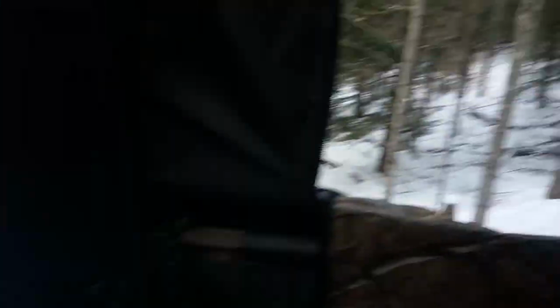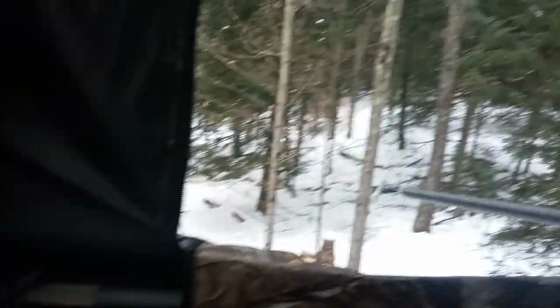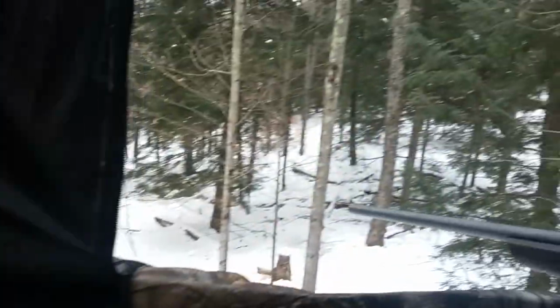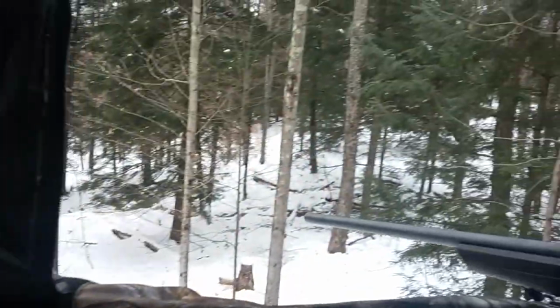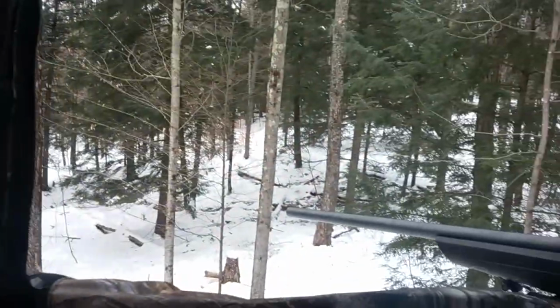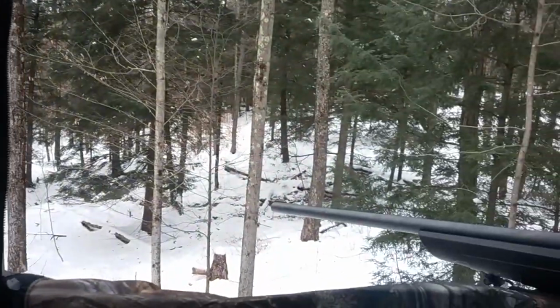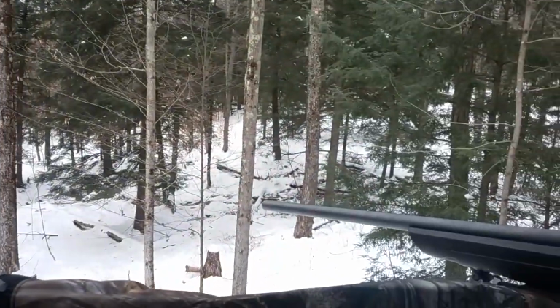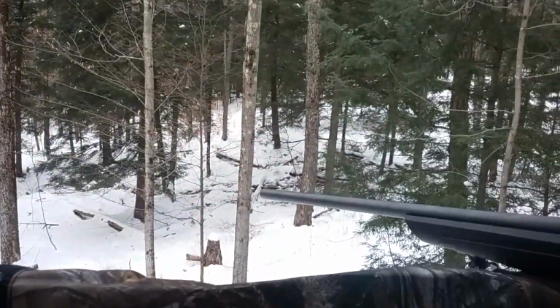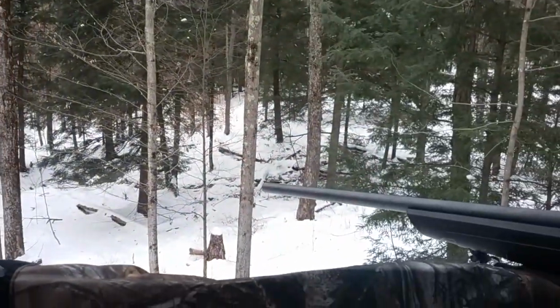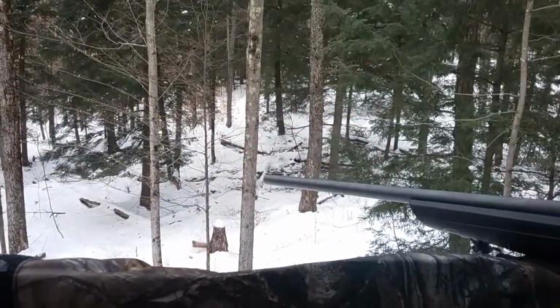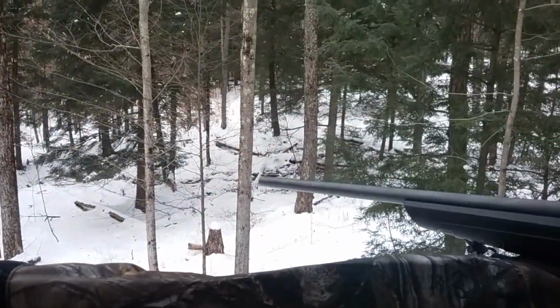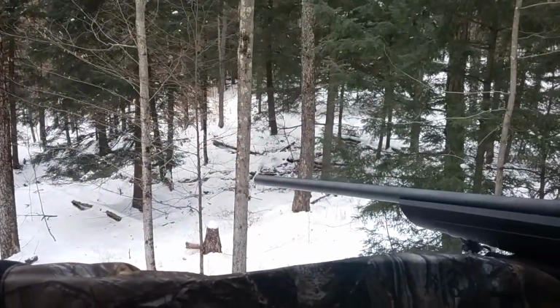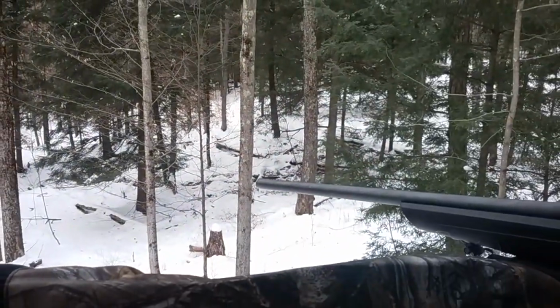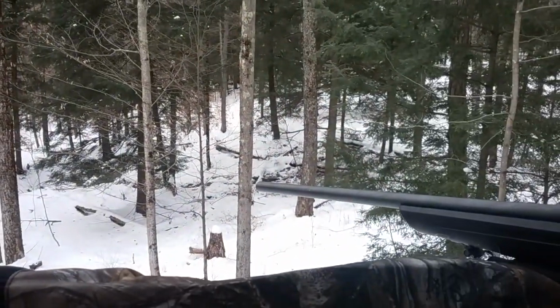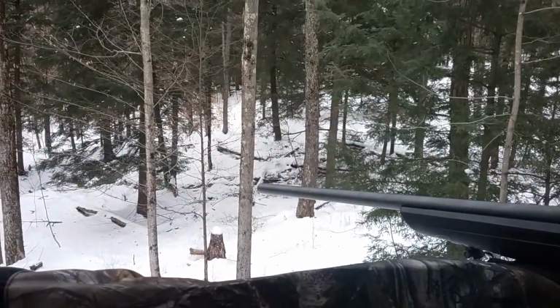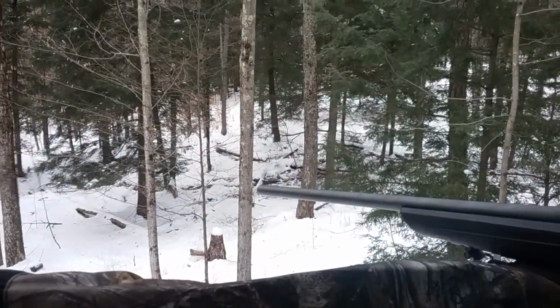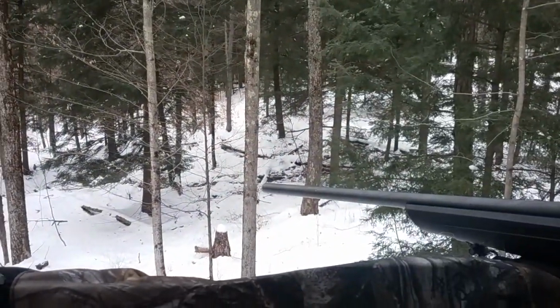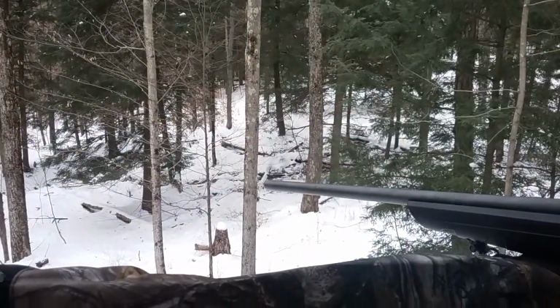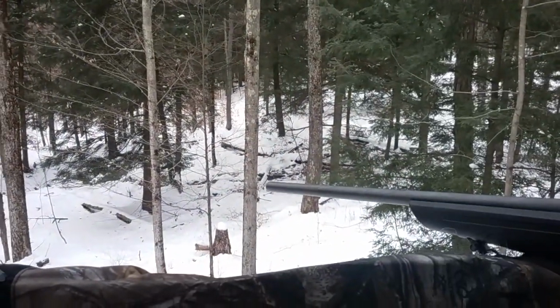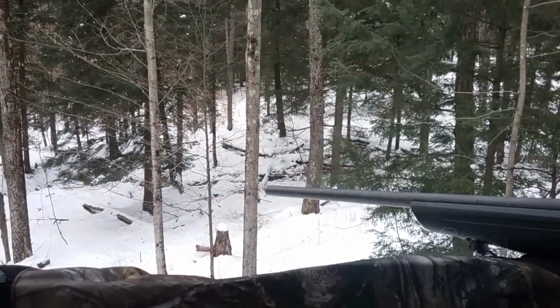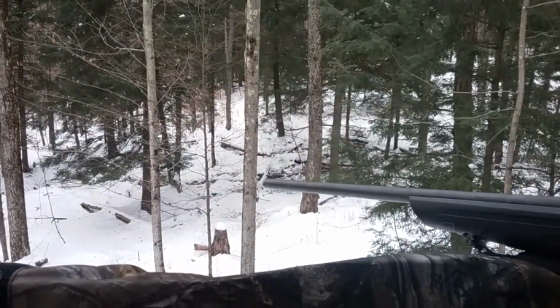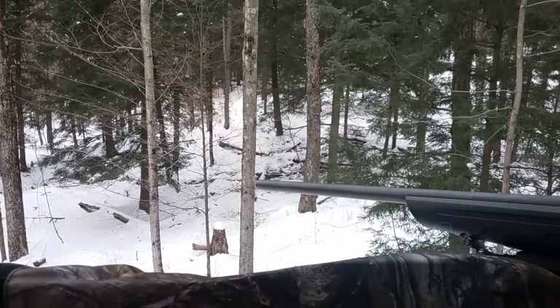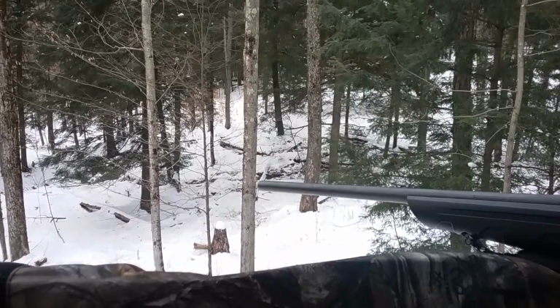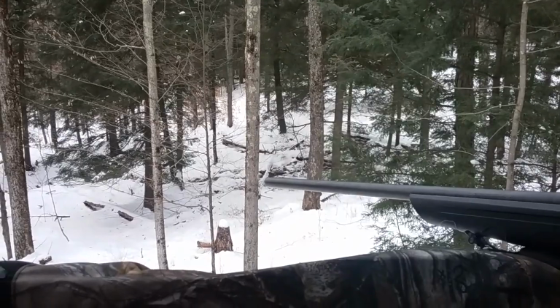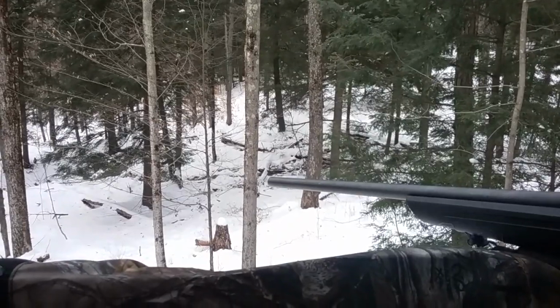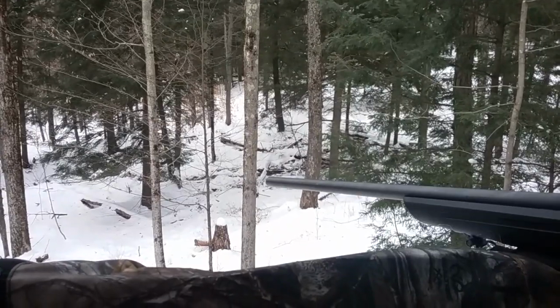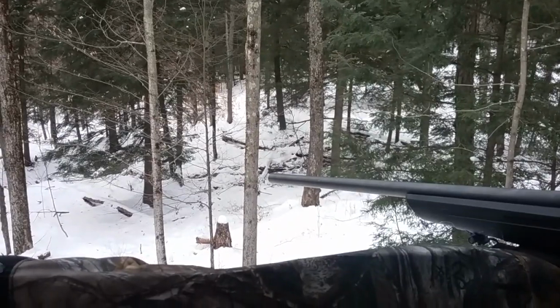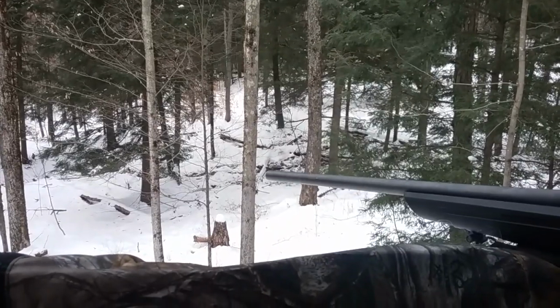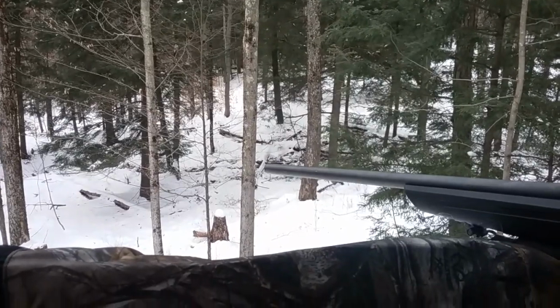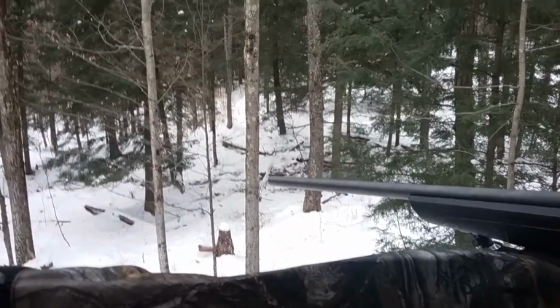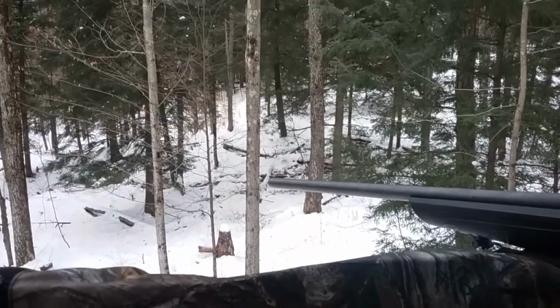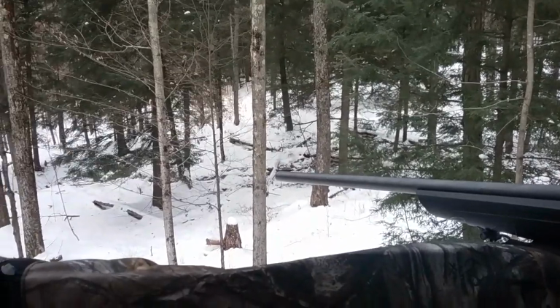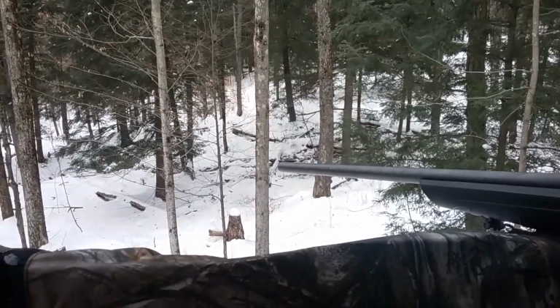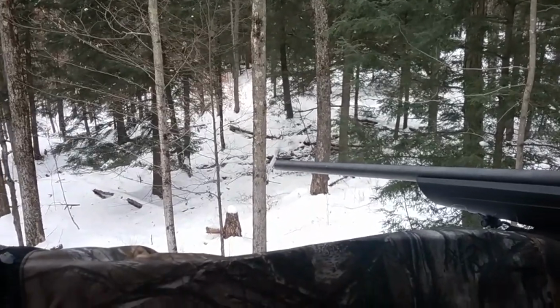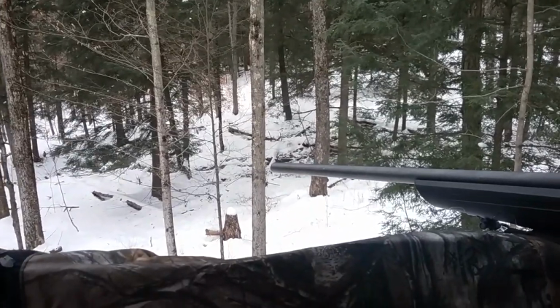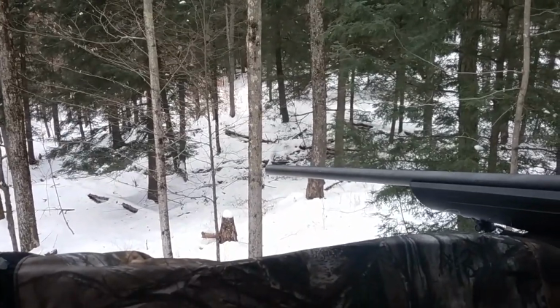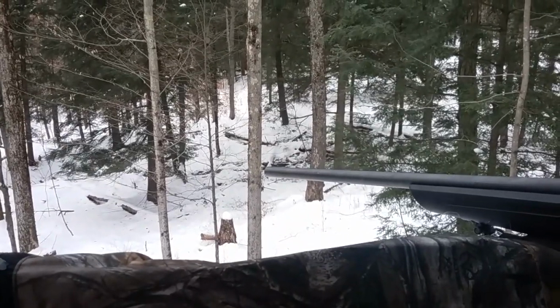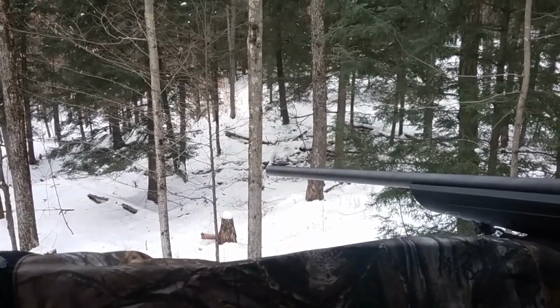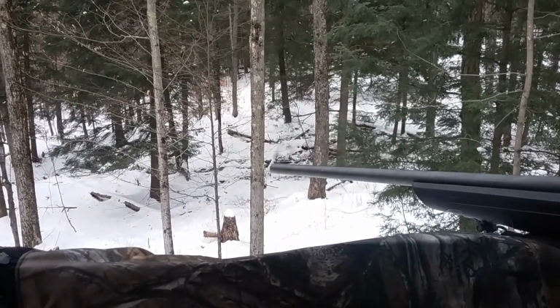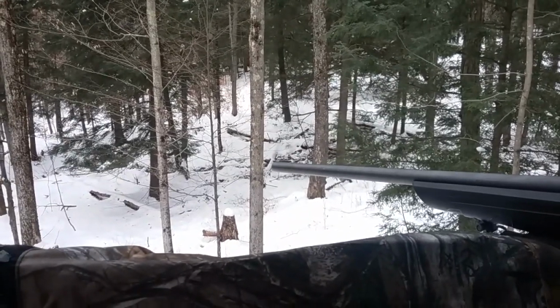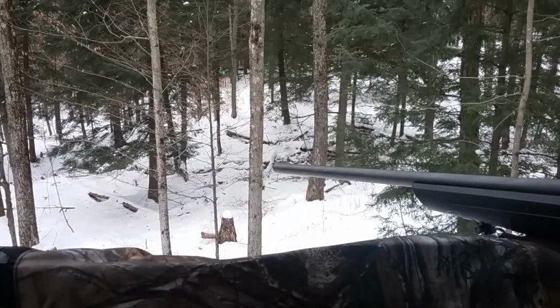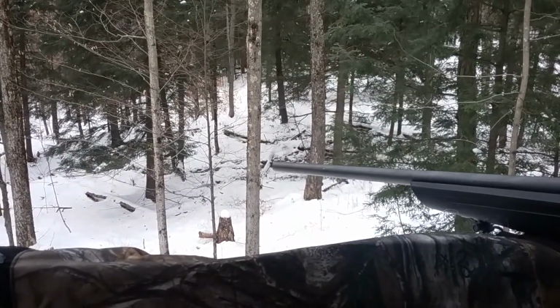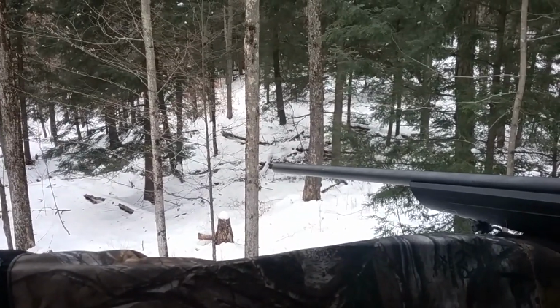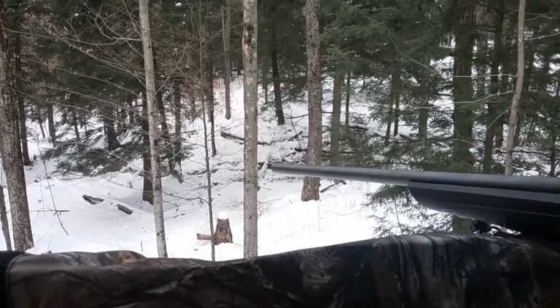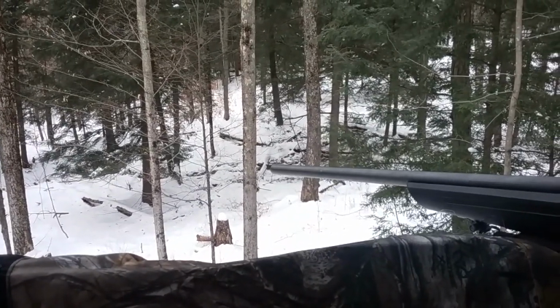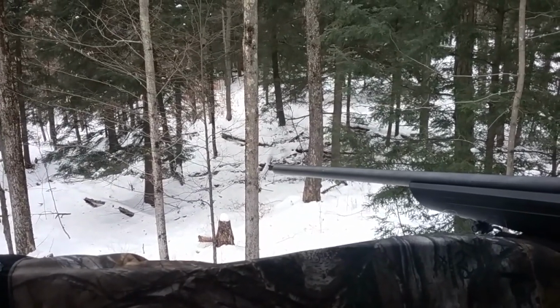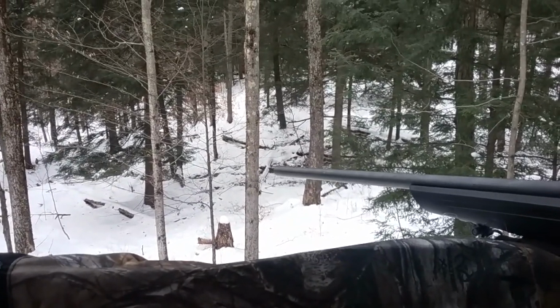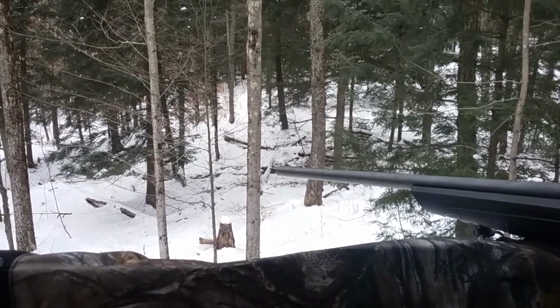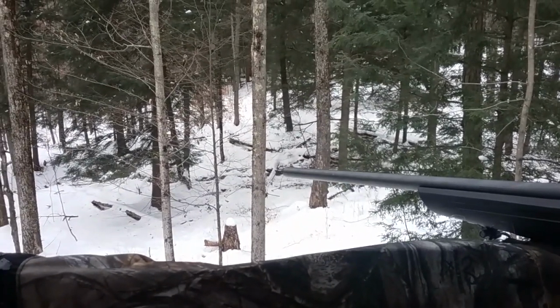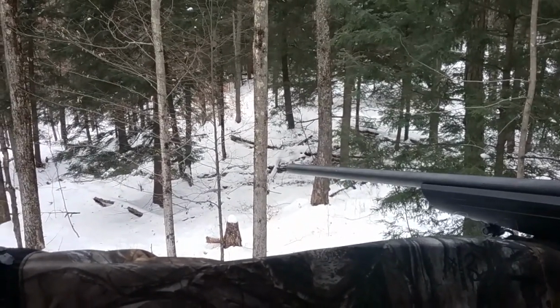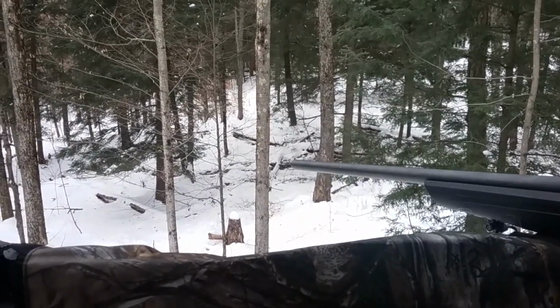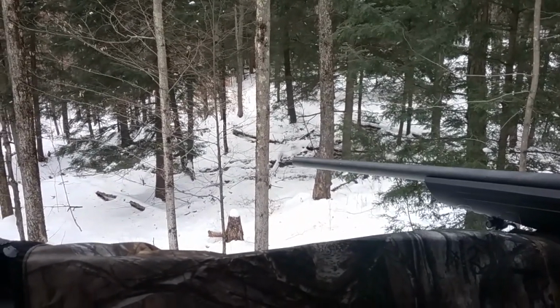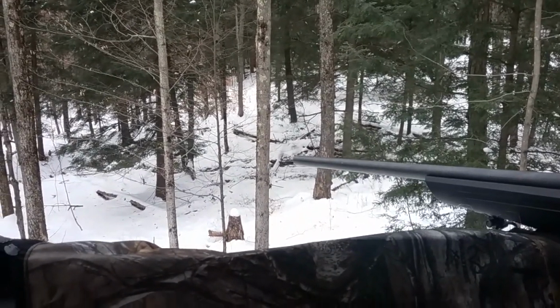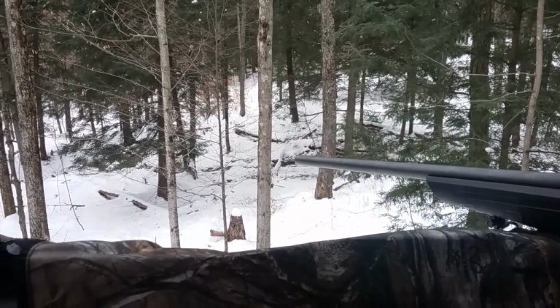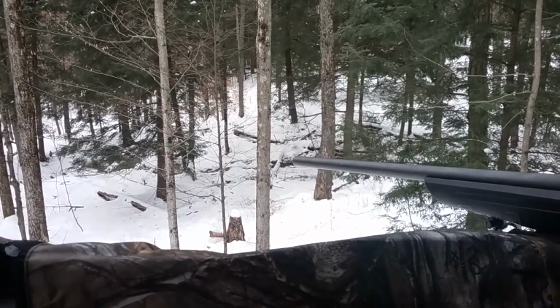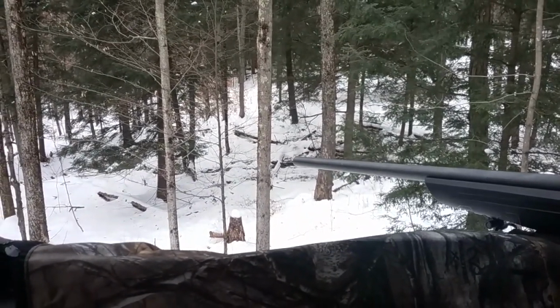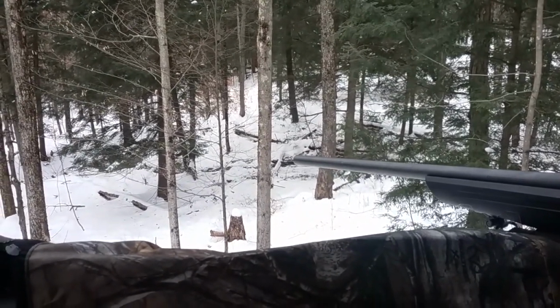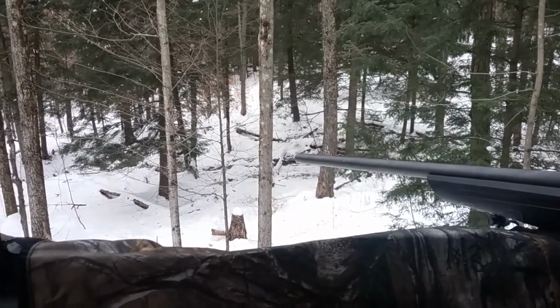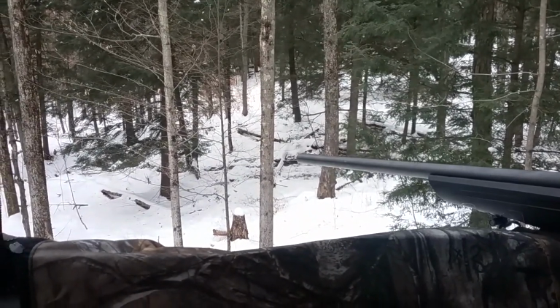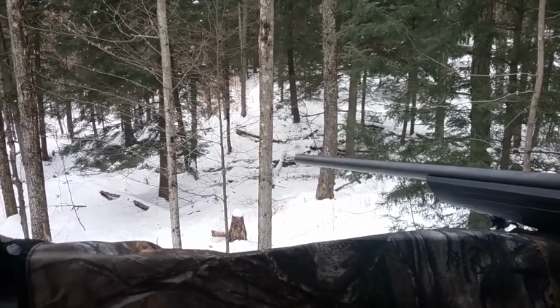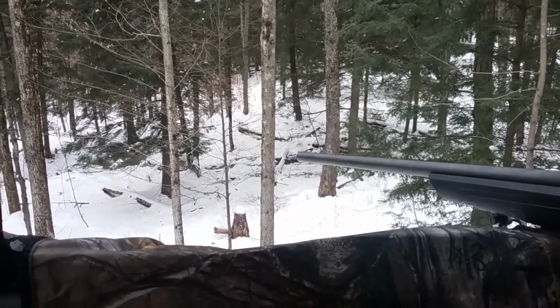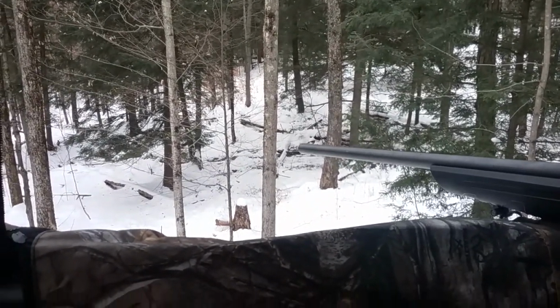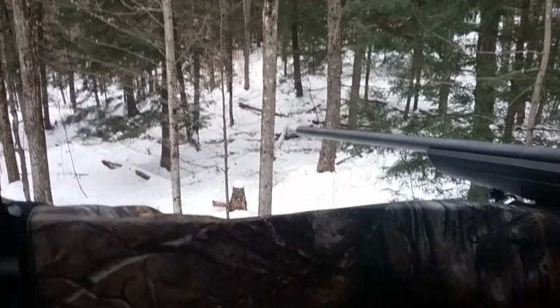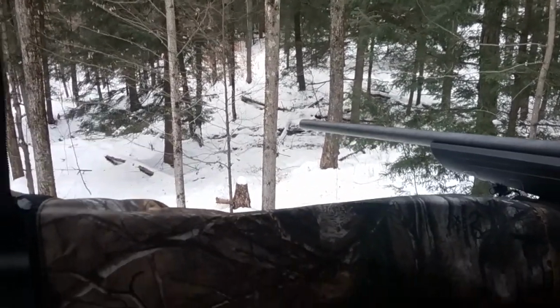Alright guys, leave it in the comments what you think of this review of this tree stand. Go pick one up yourself. Like, subscribe, comment. Peace out.